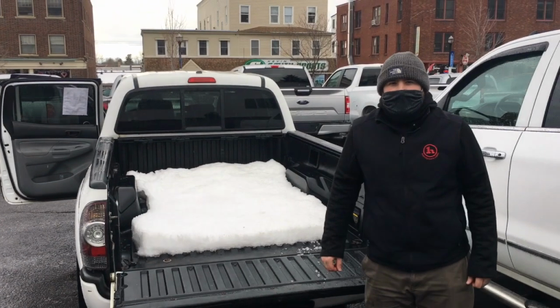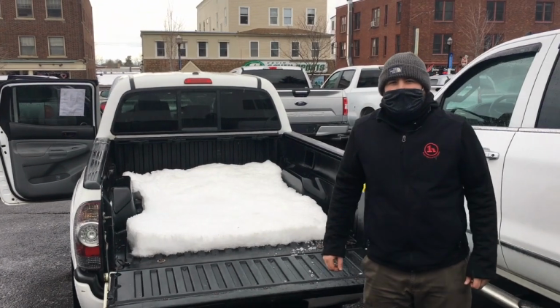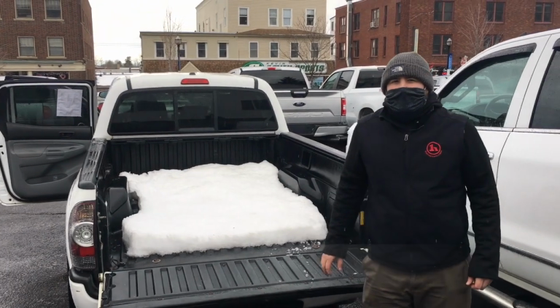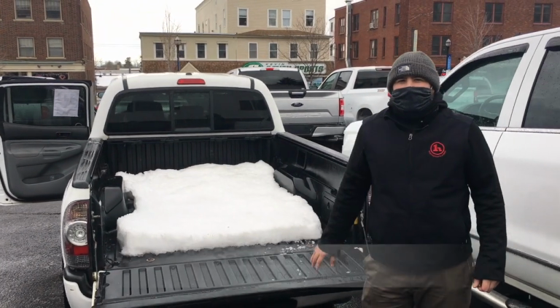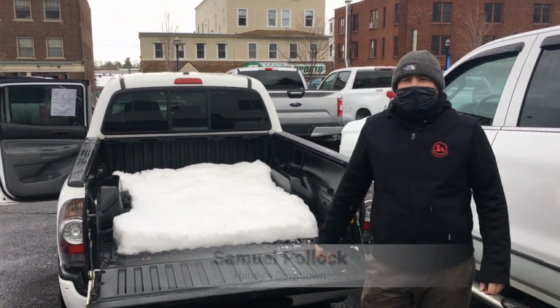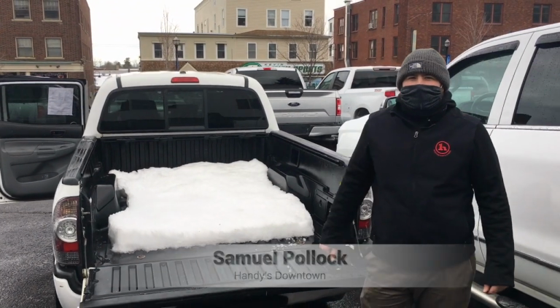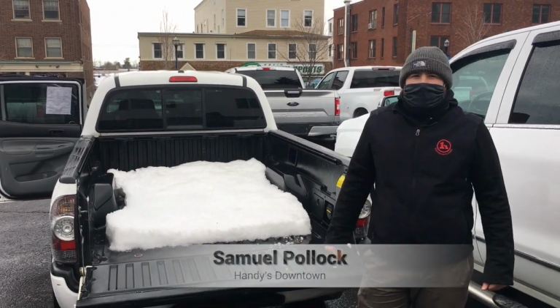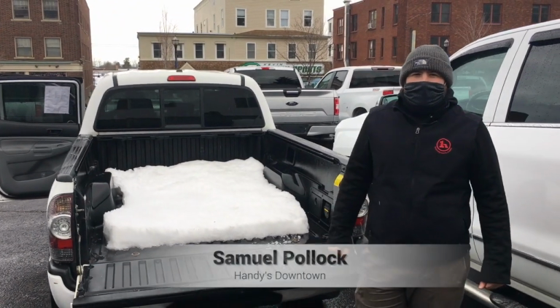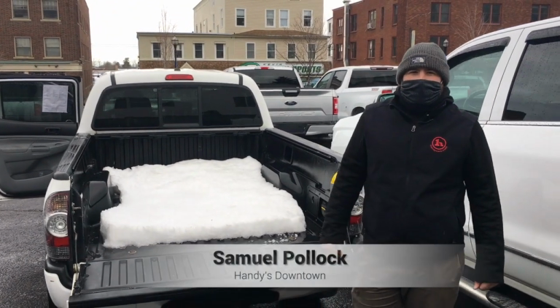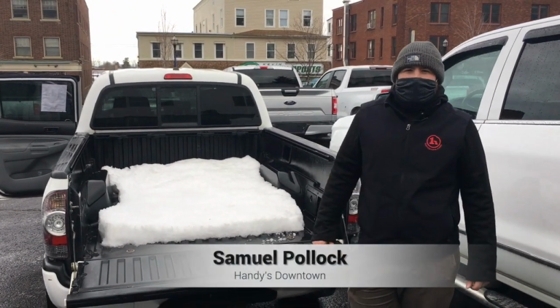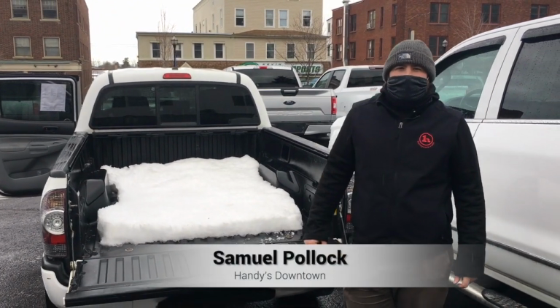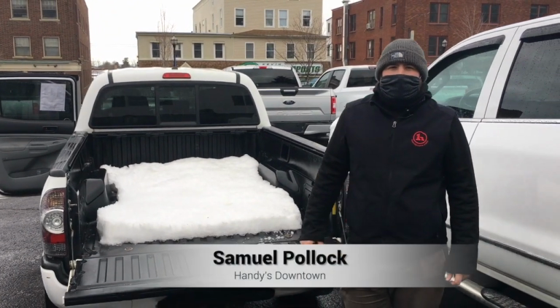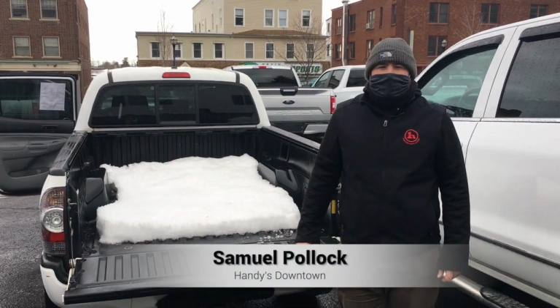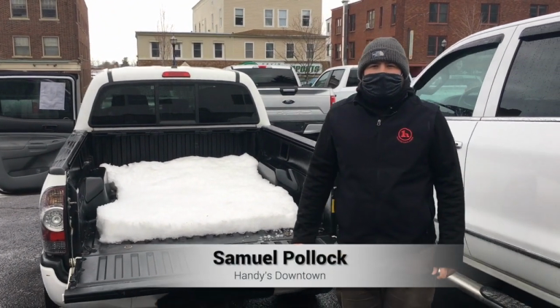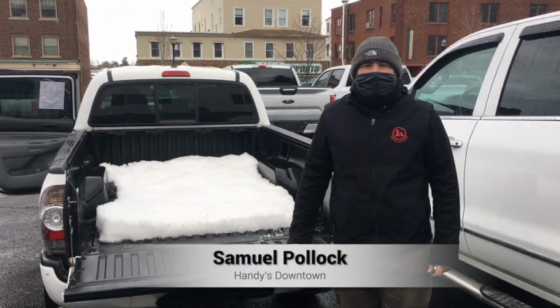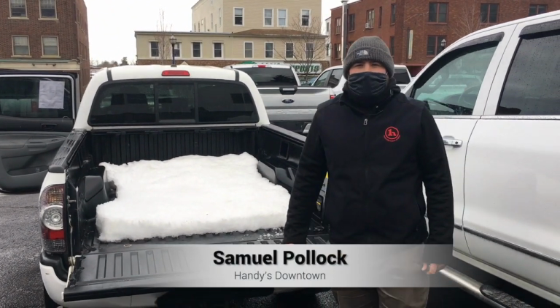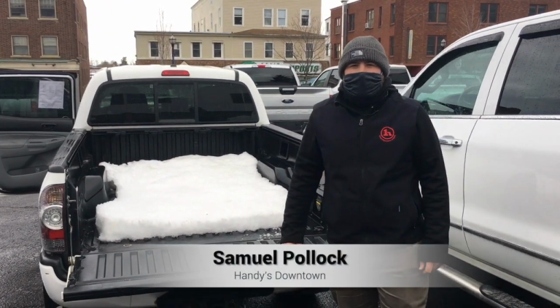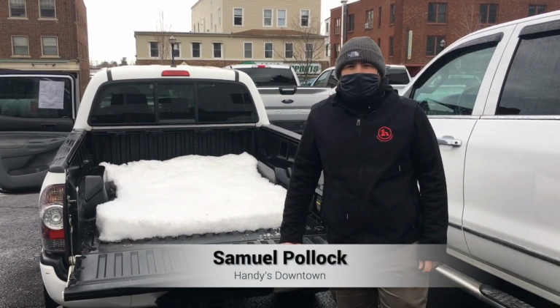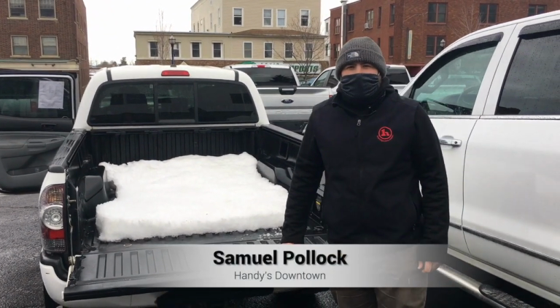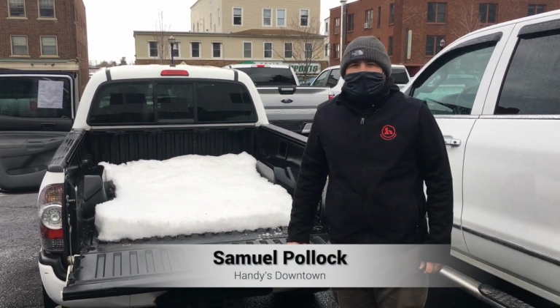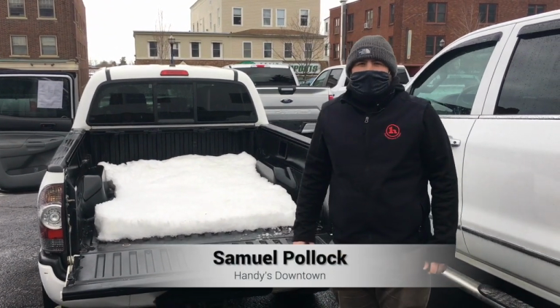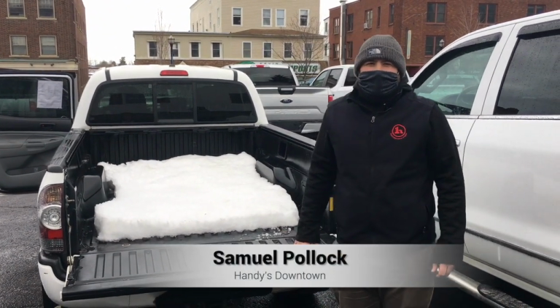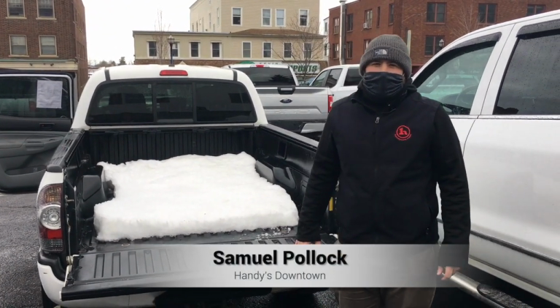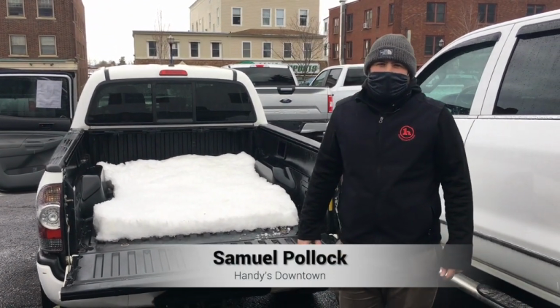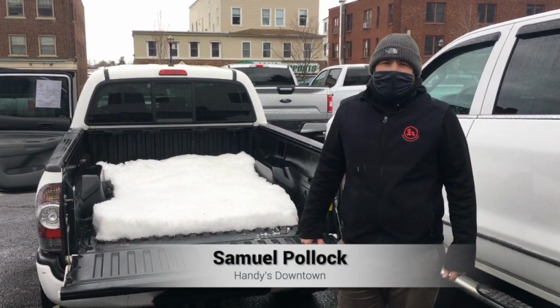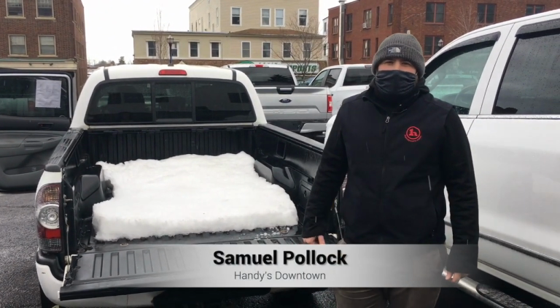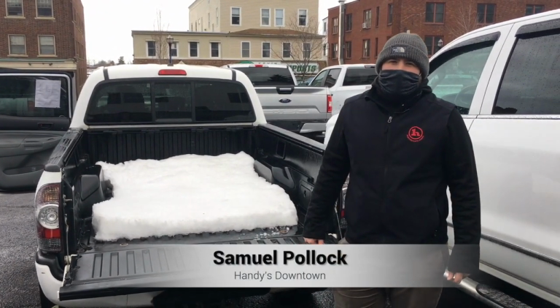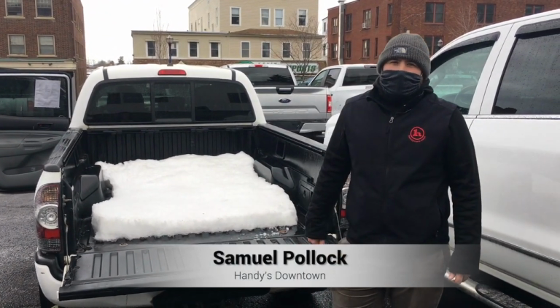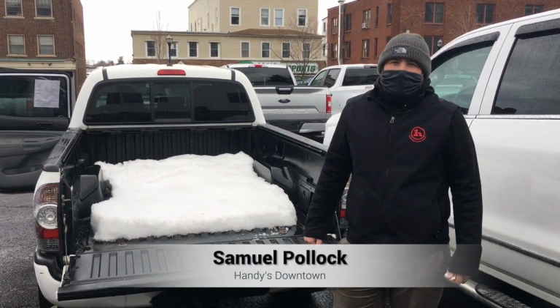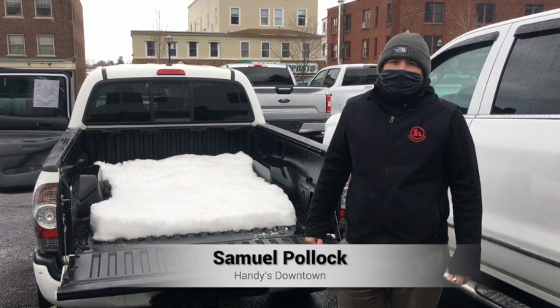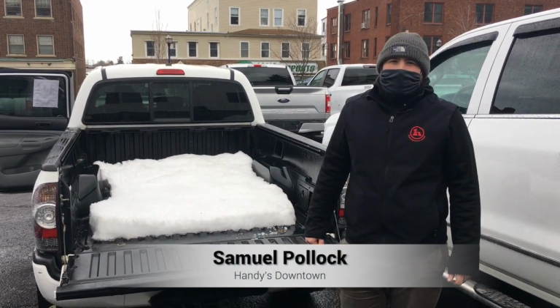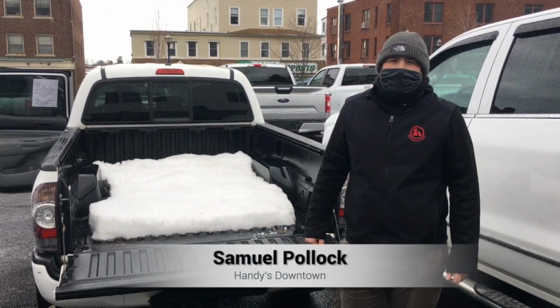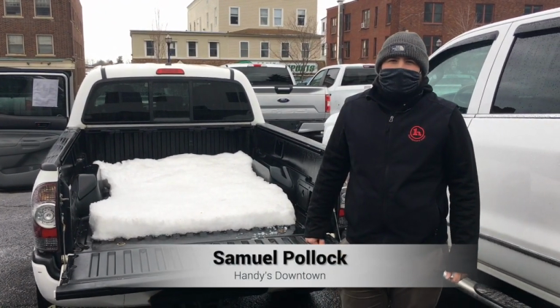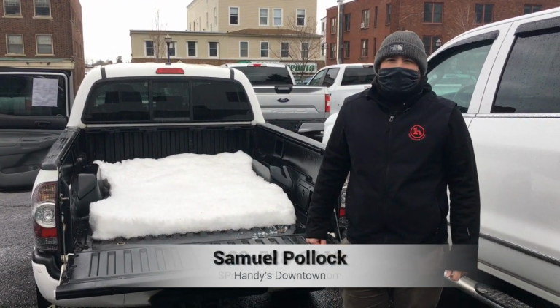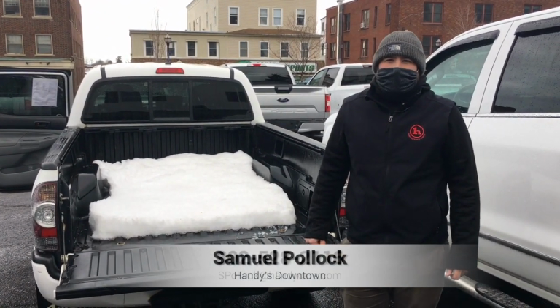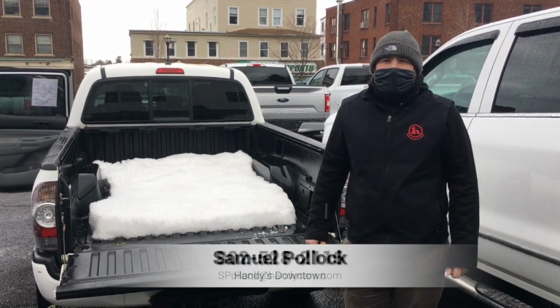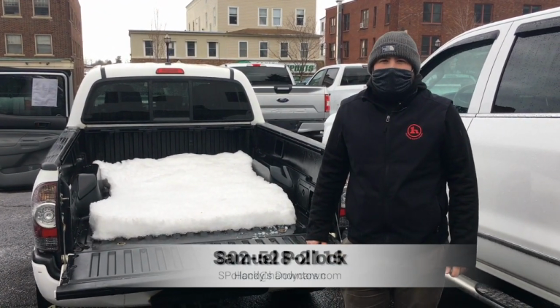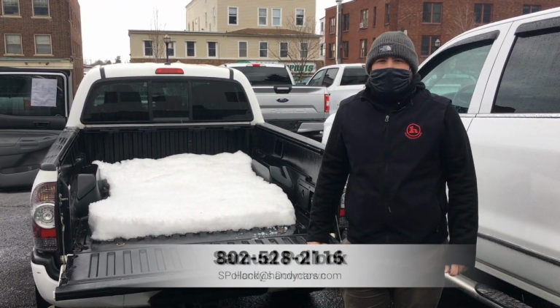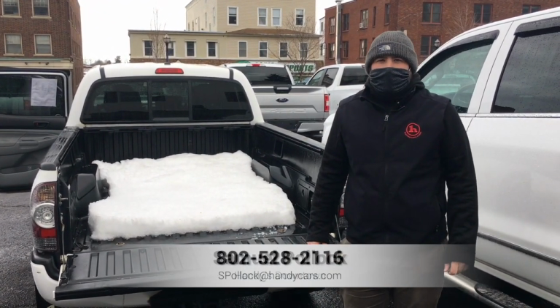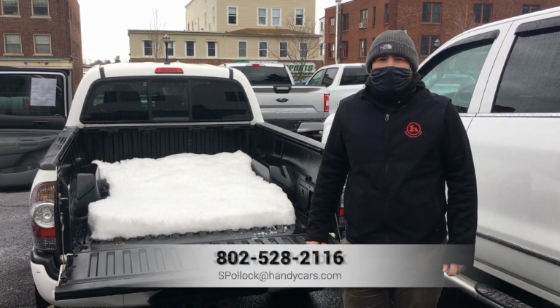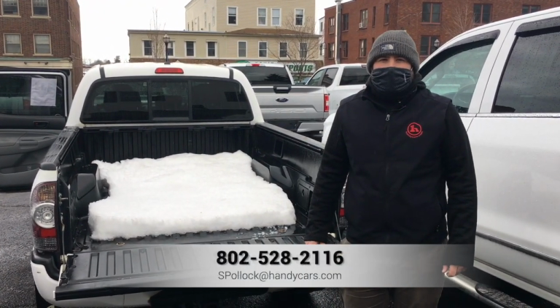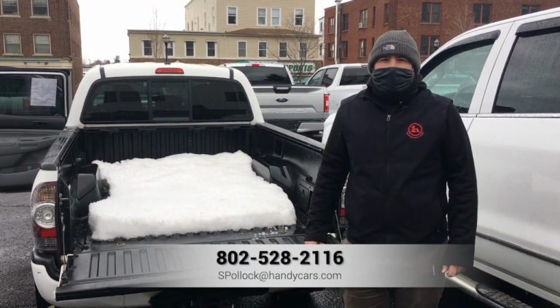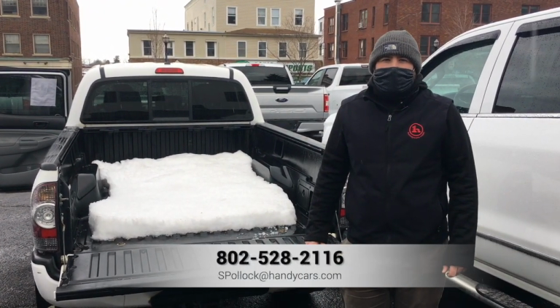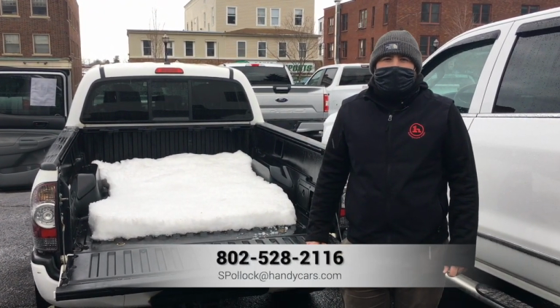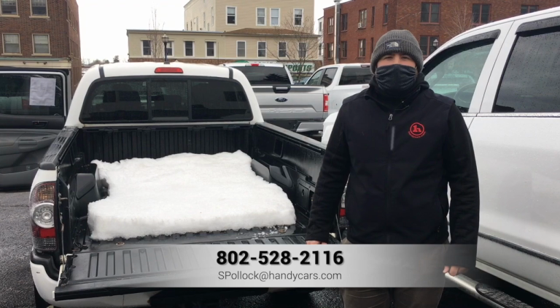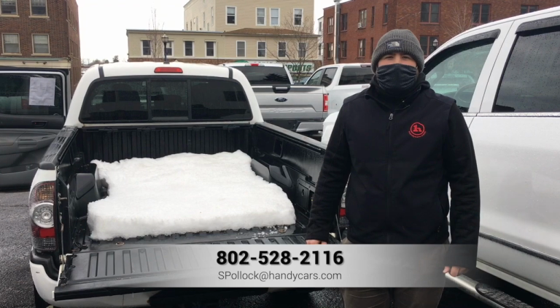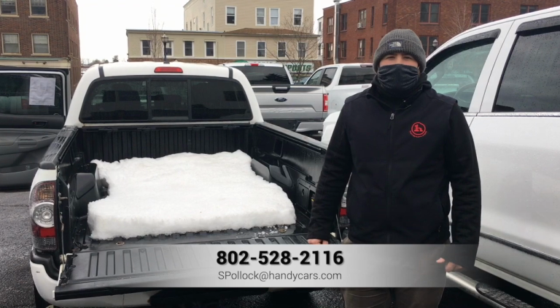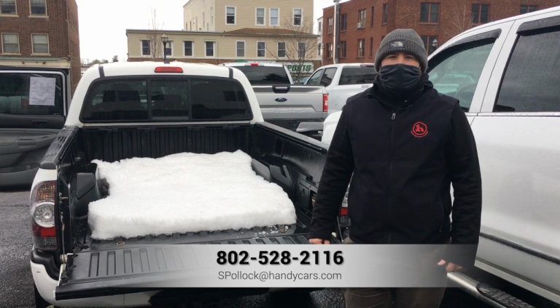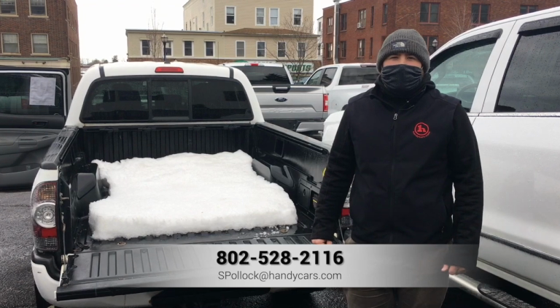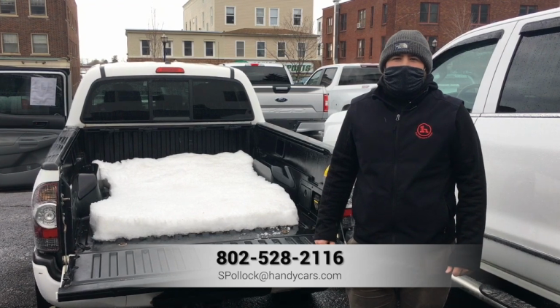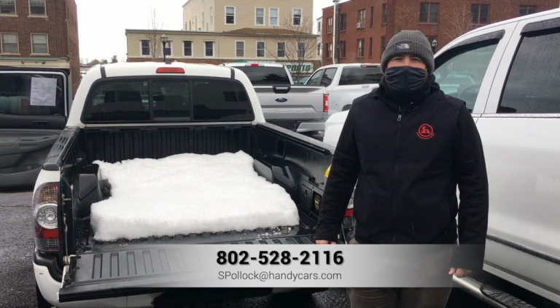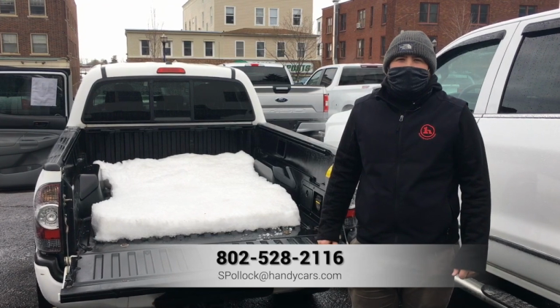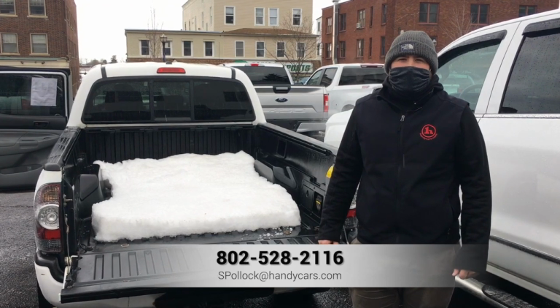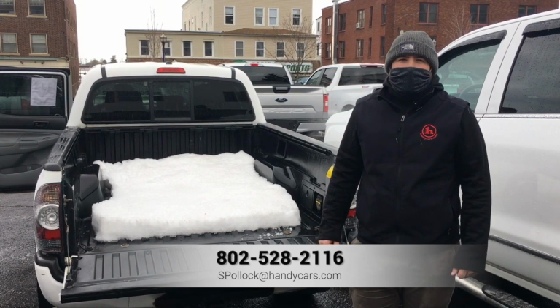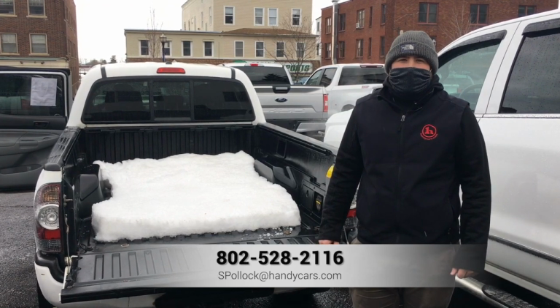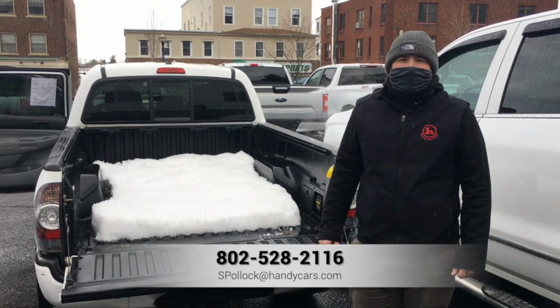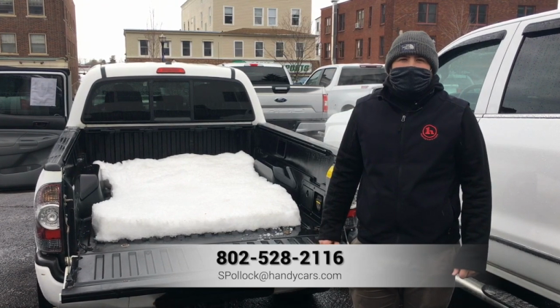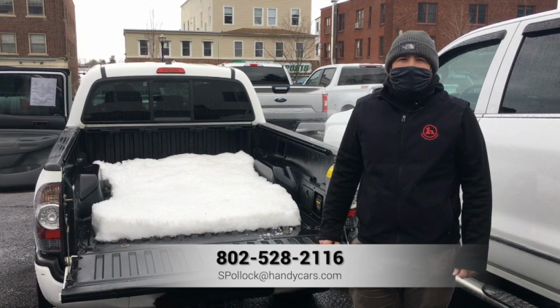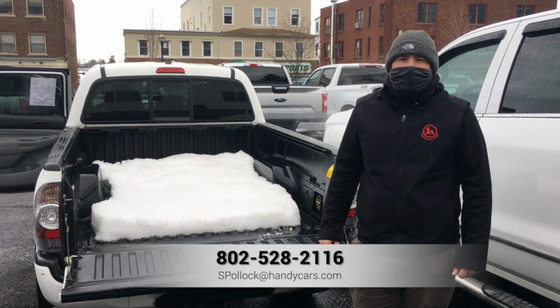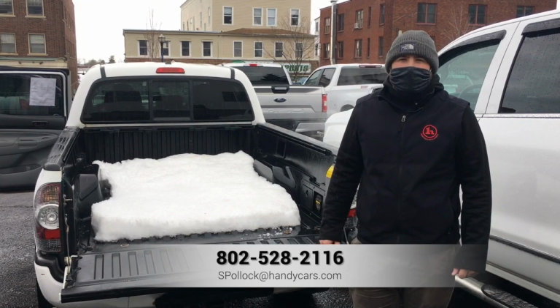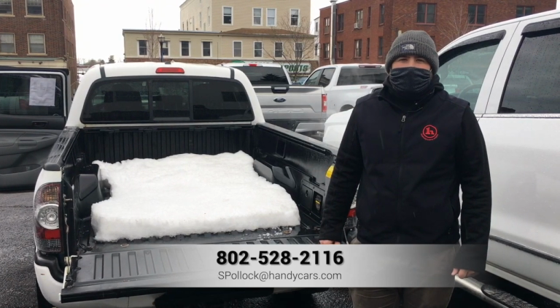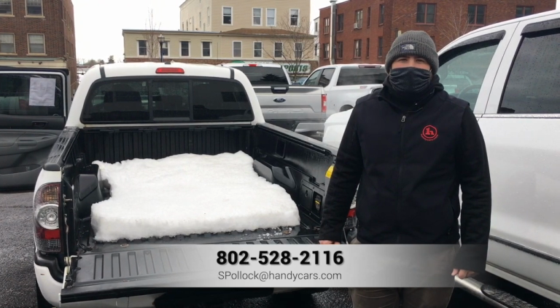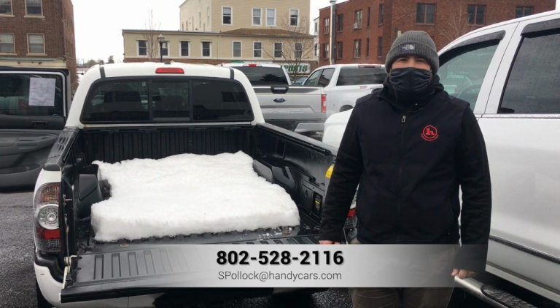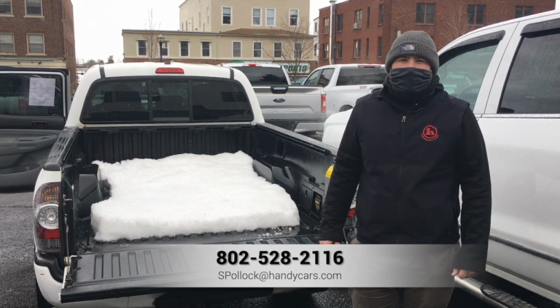So this is that 2011 Tacoma. If you have any more questions on this truck, give me a call at 802-528-2116.